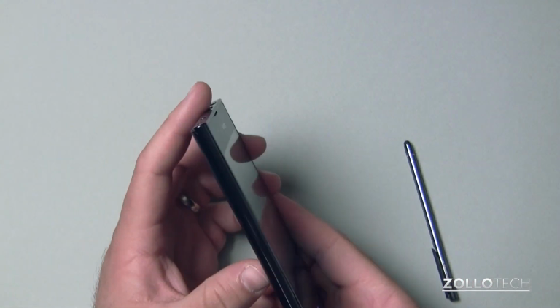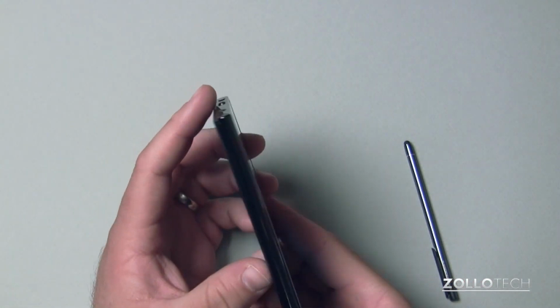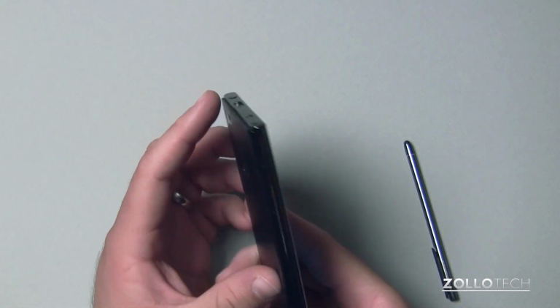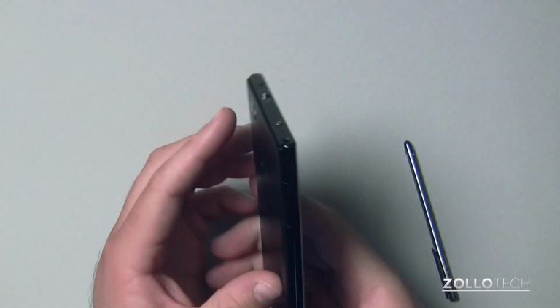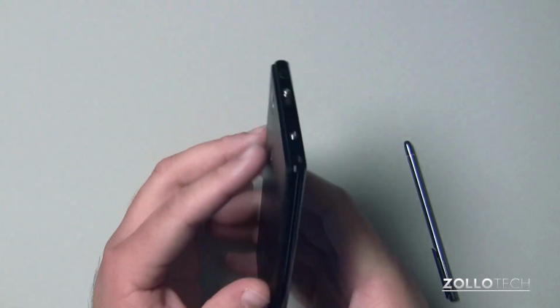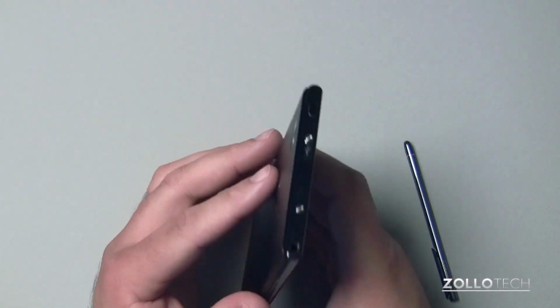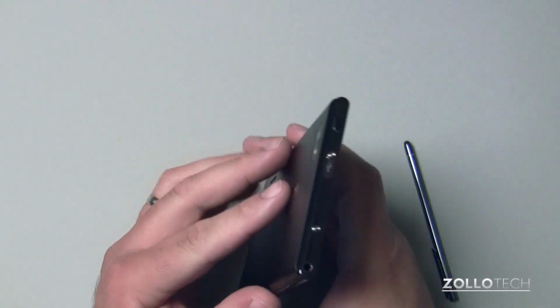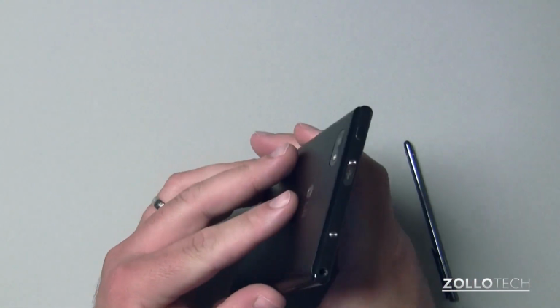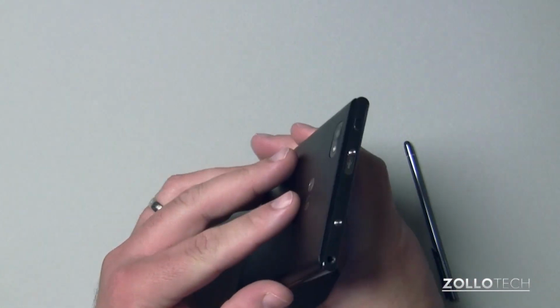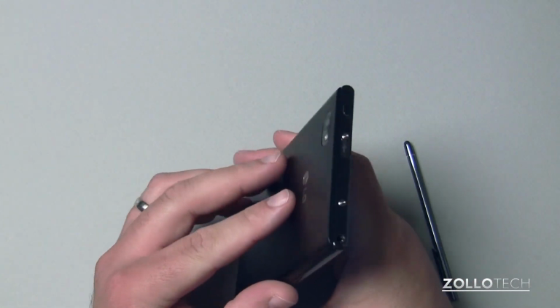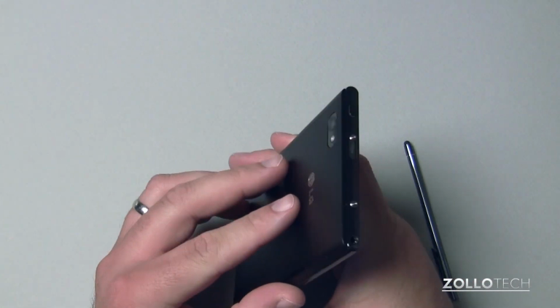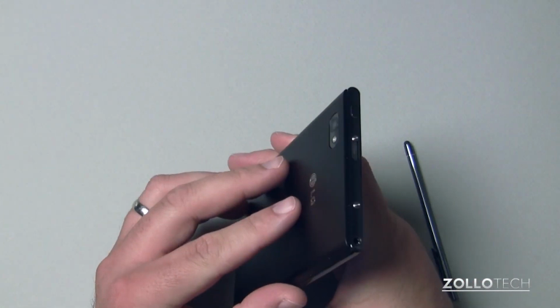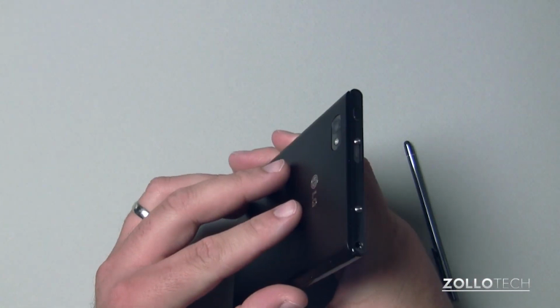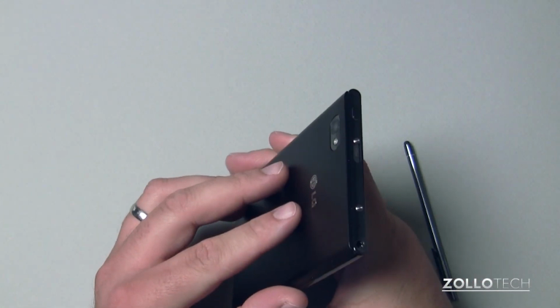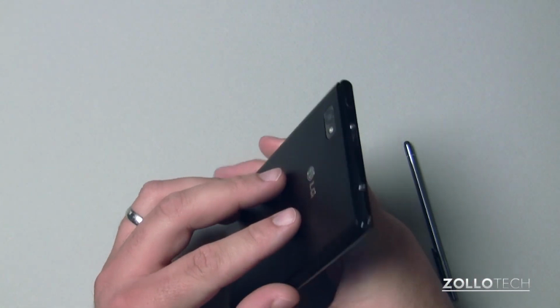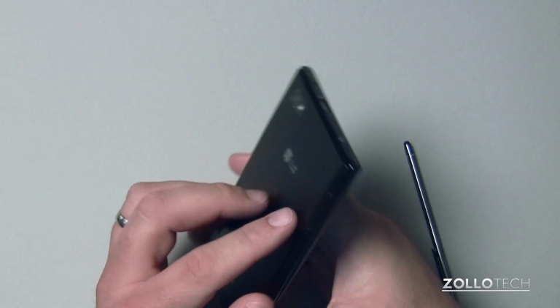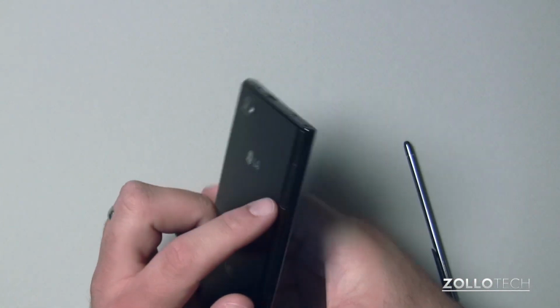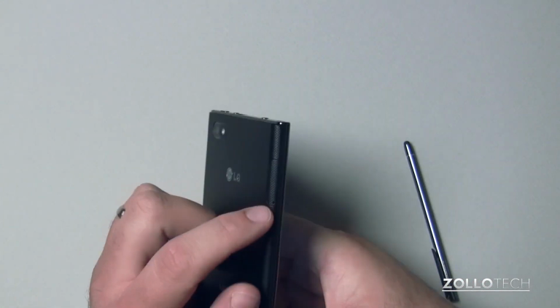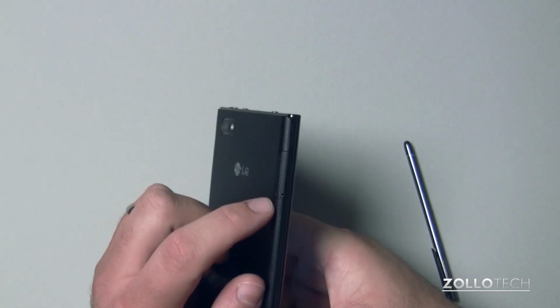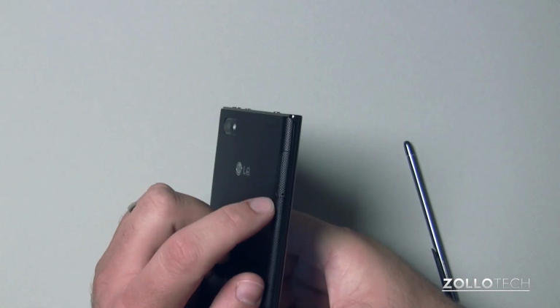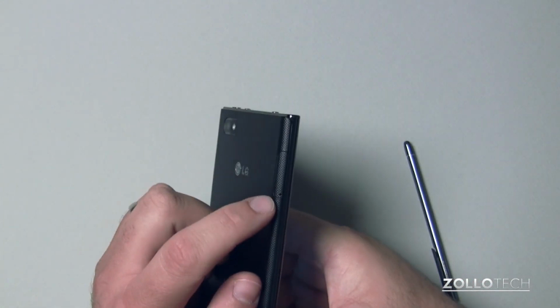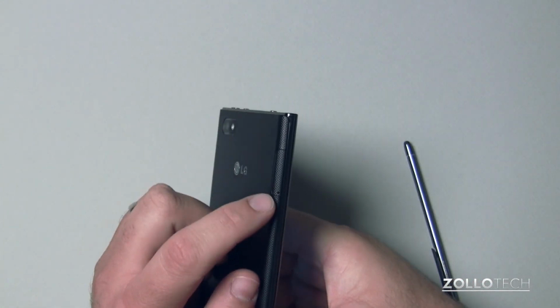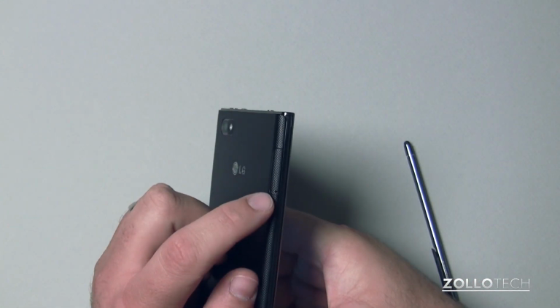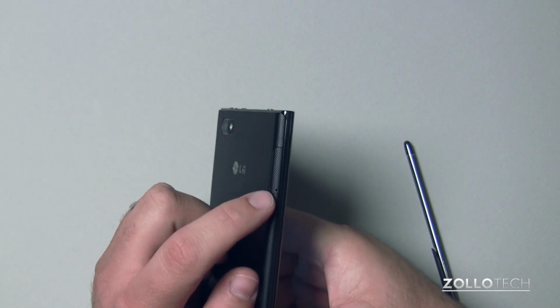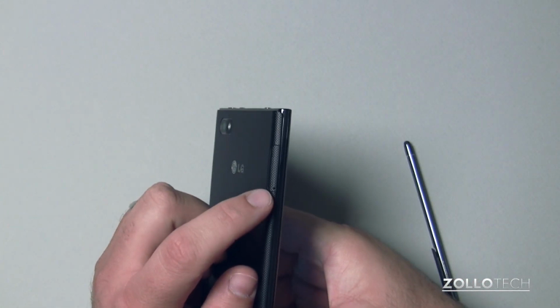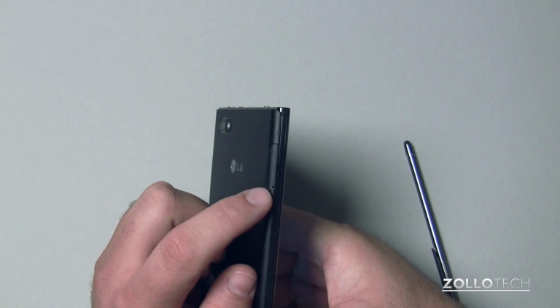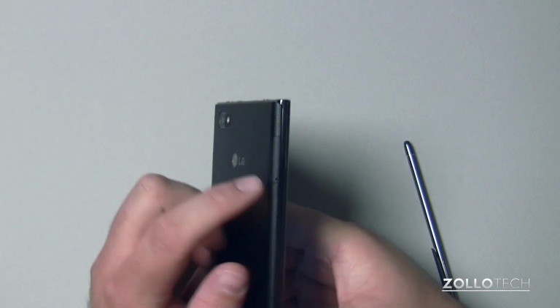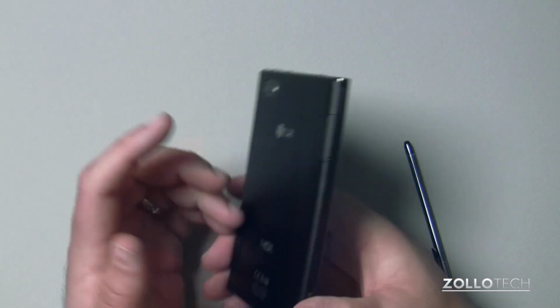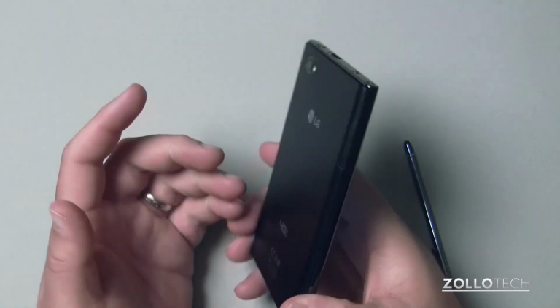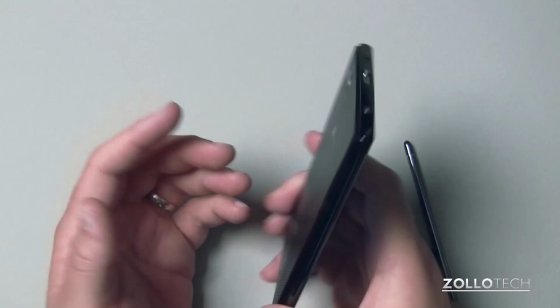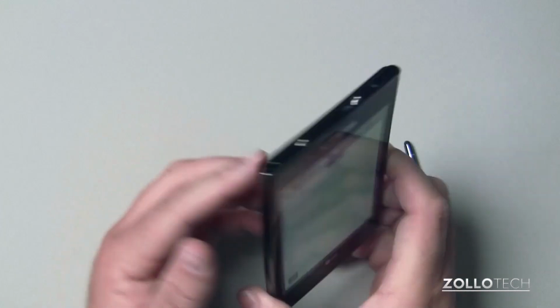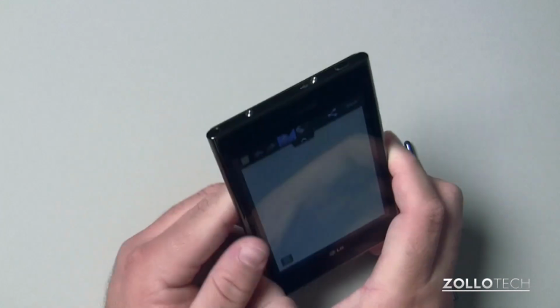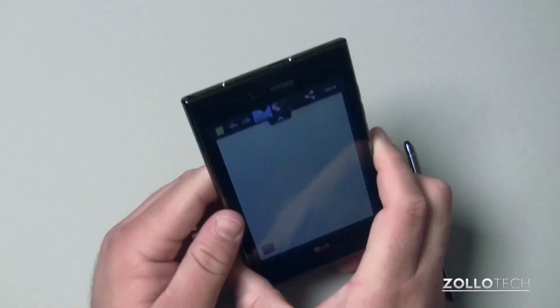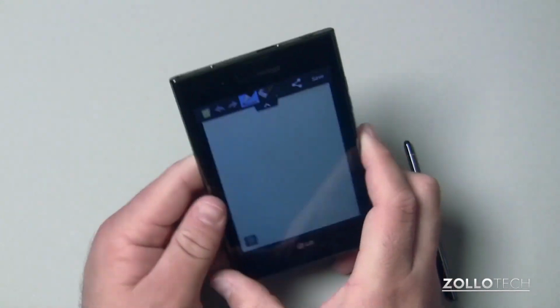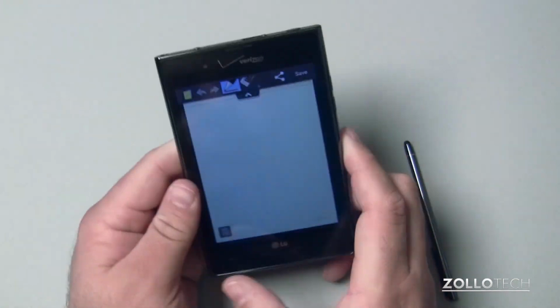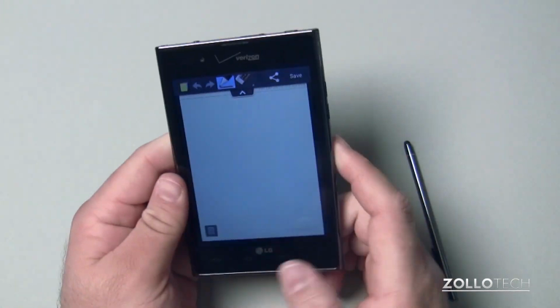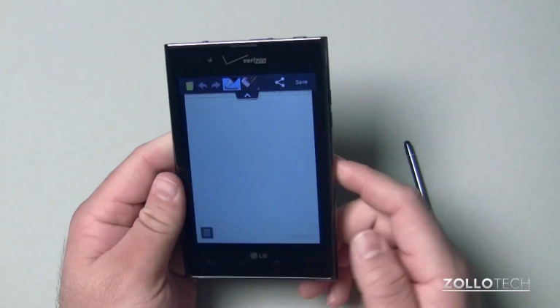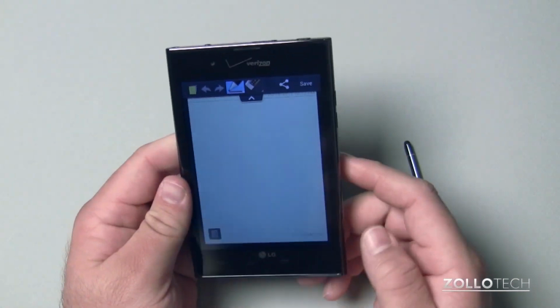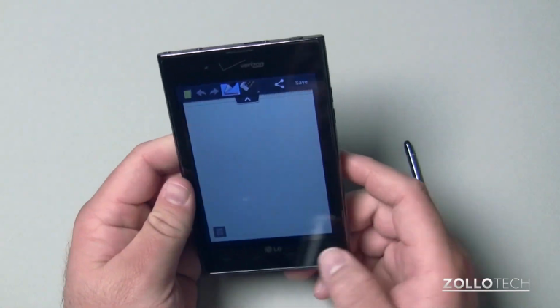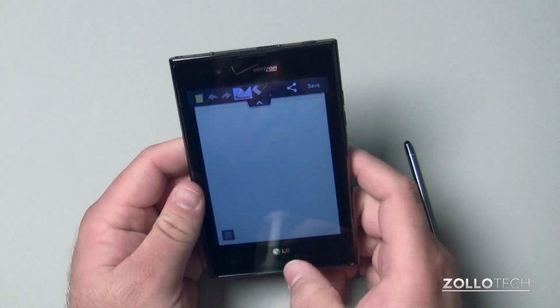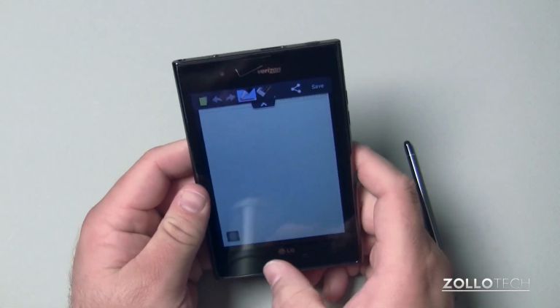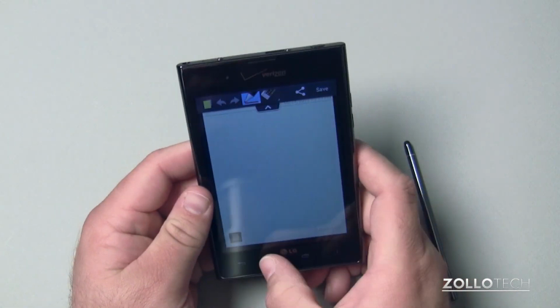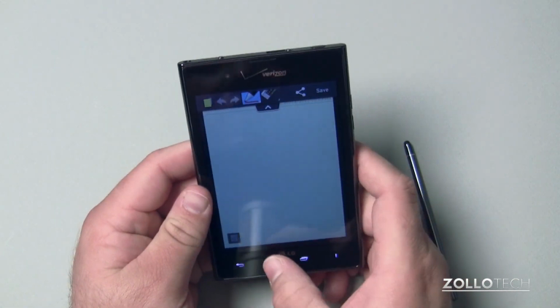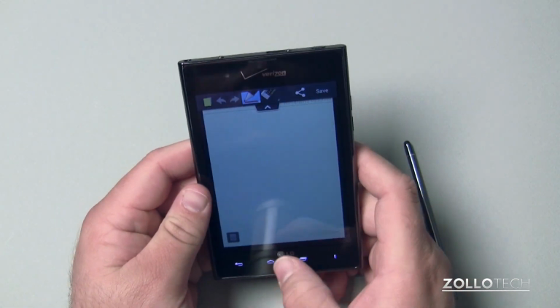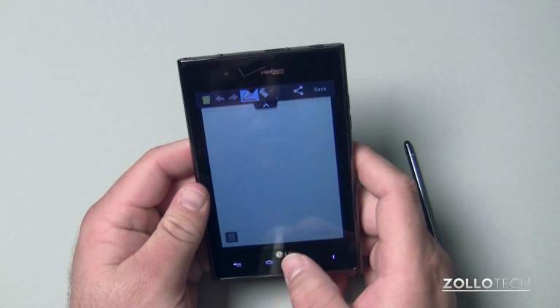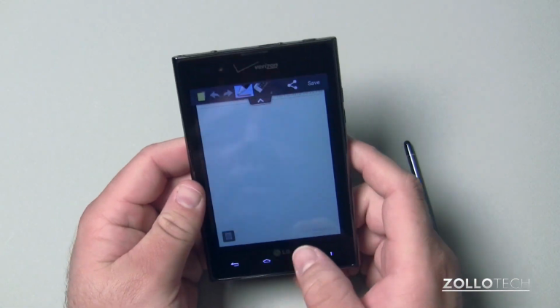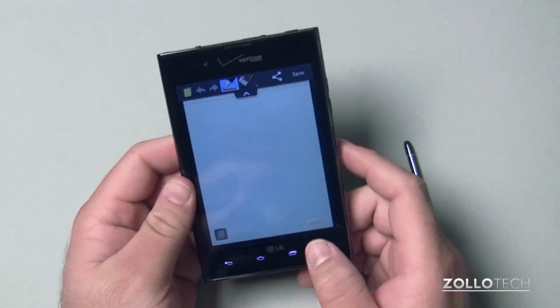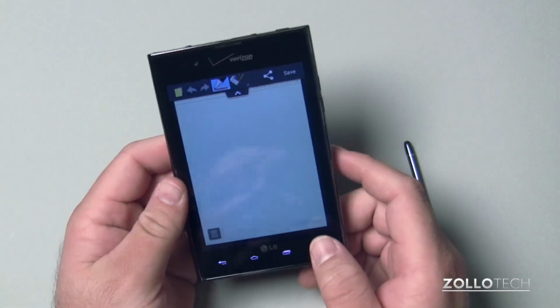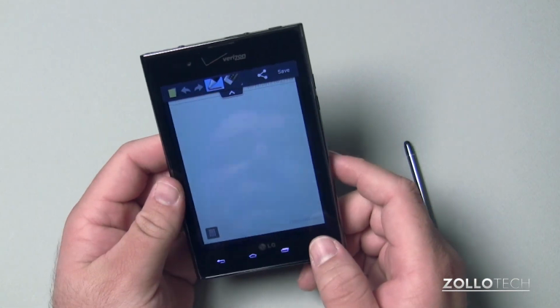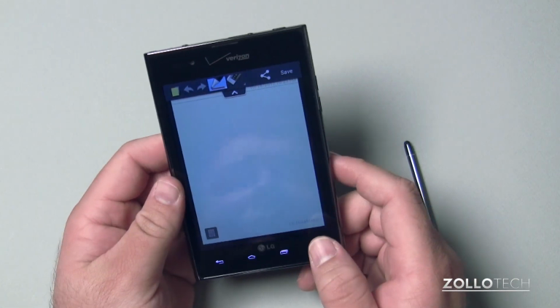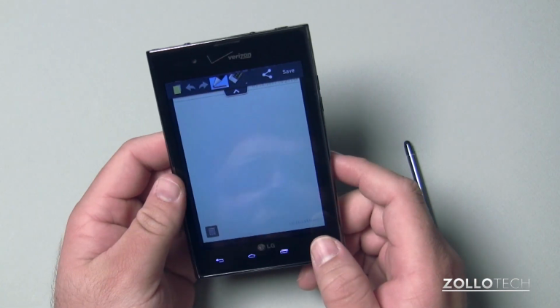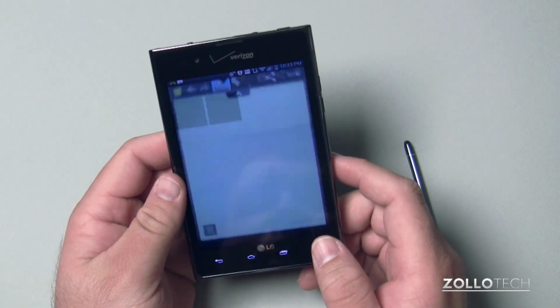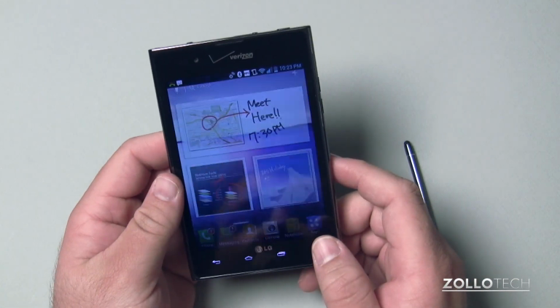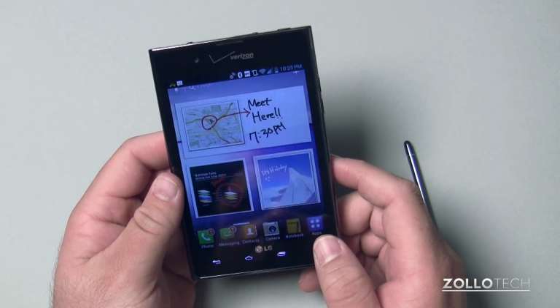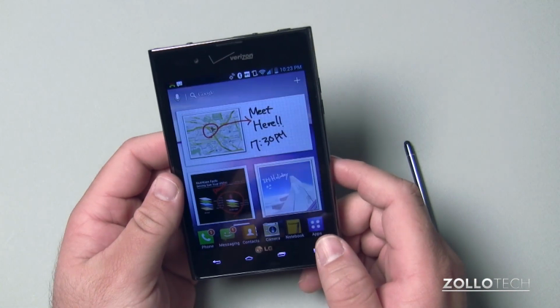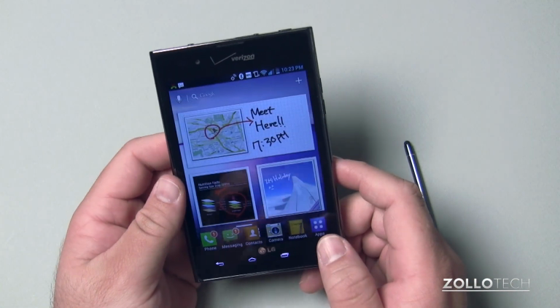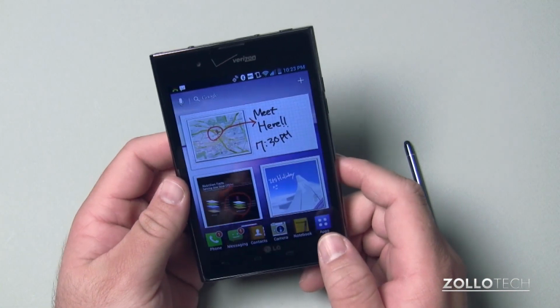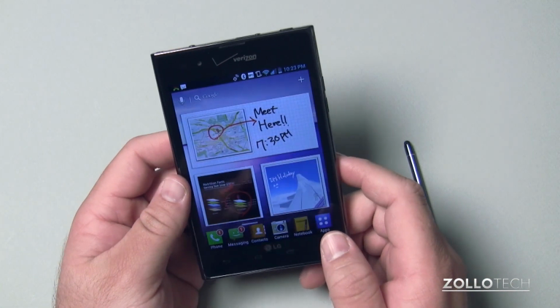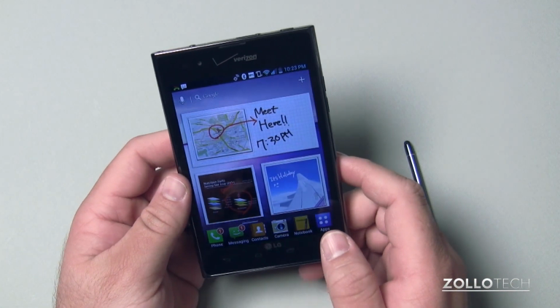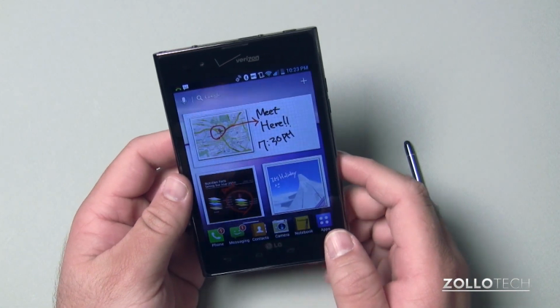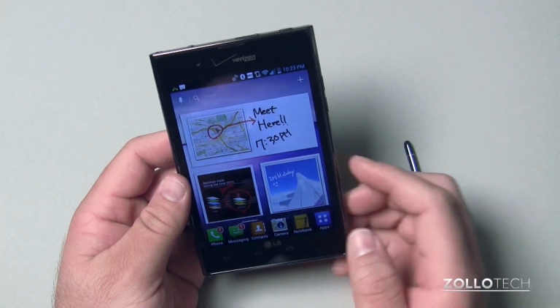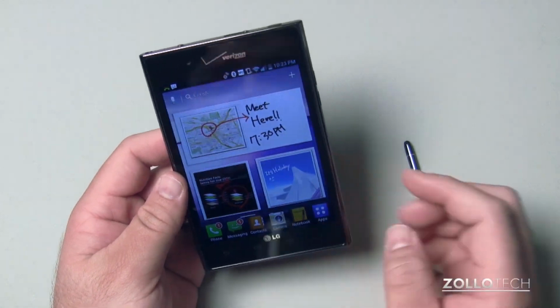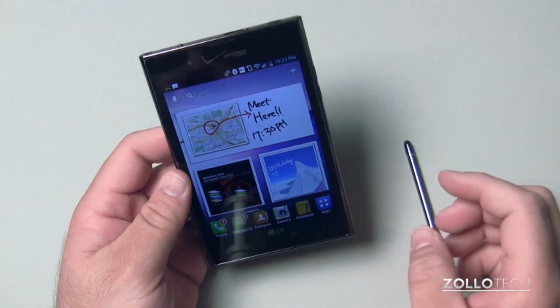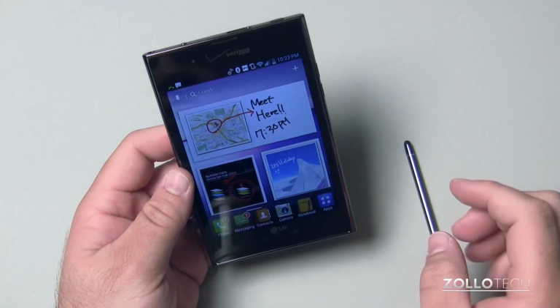There's a volume rocker on one side. There's no swappable battery and no SIM card slot, so you don't have any of those advantages.